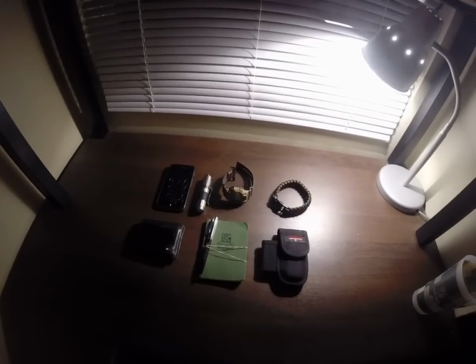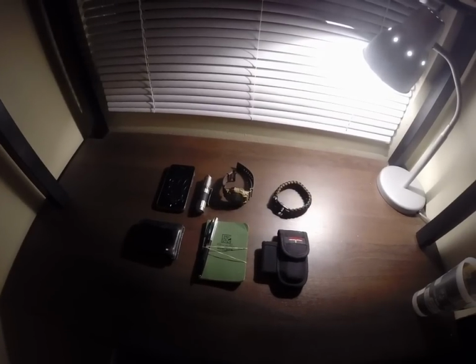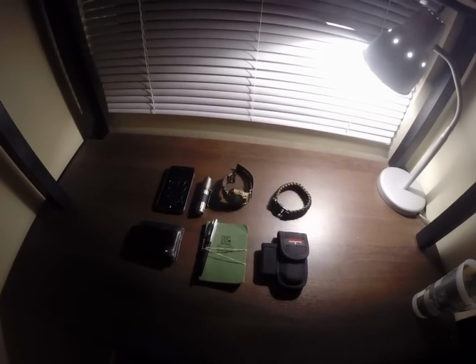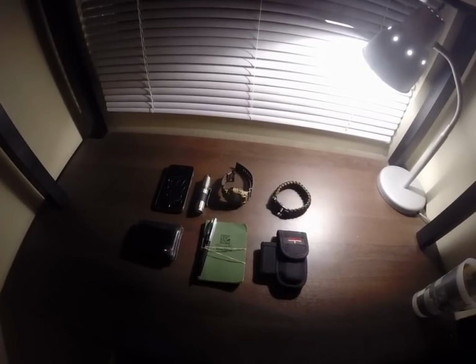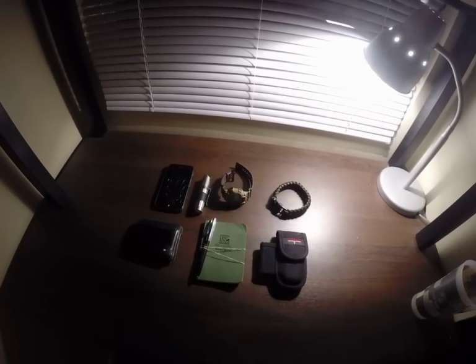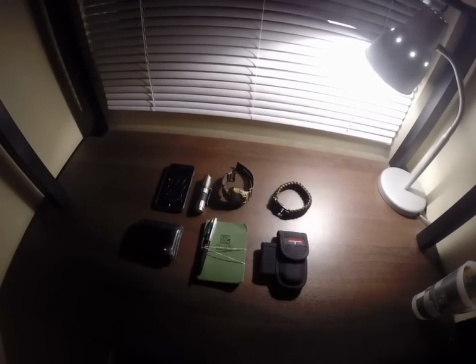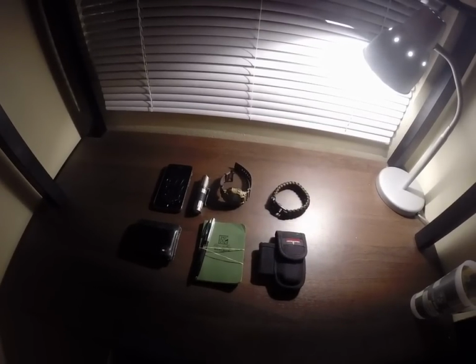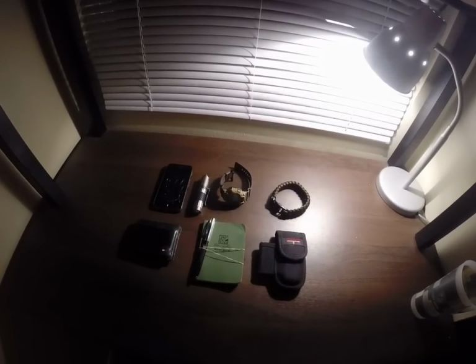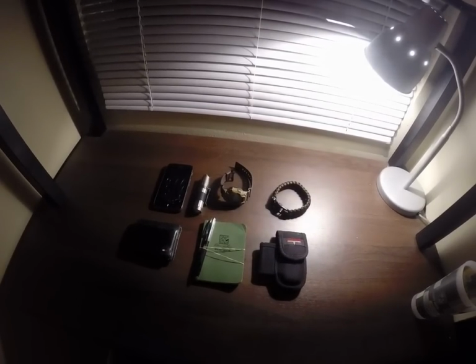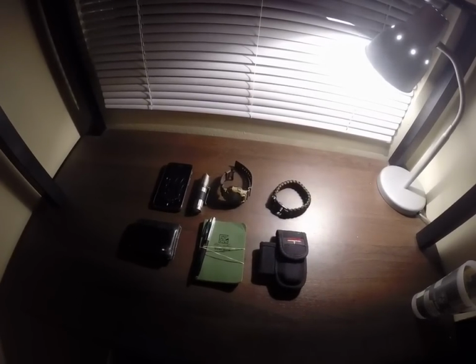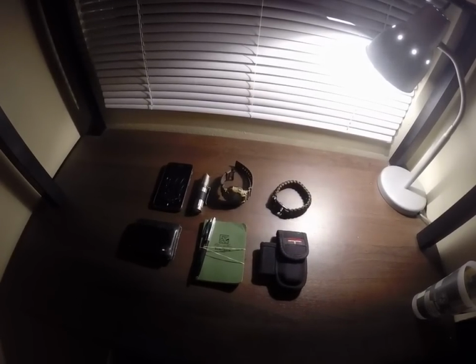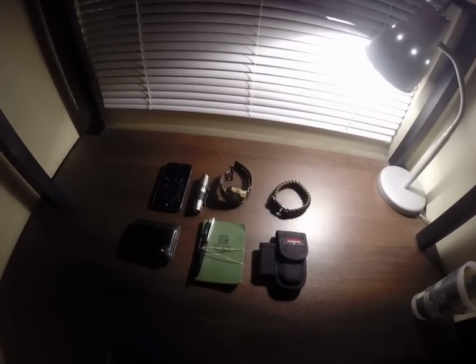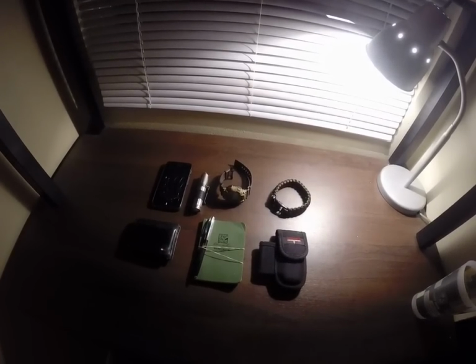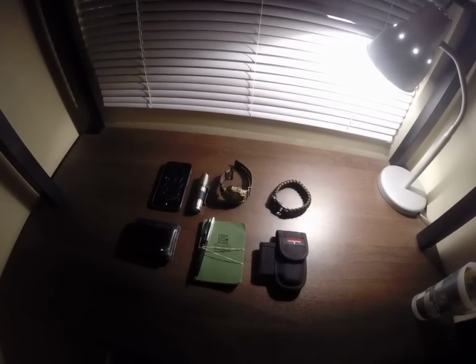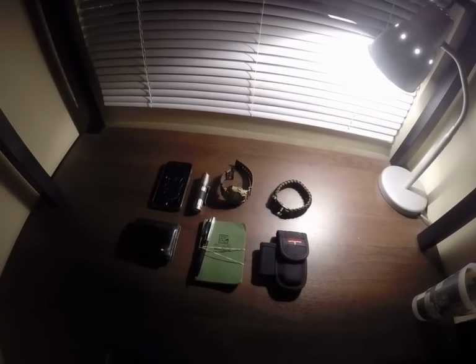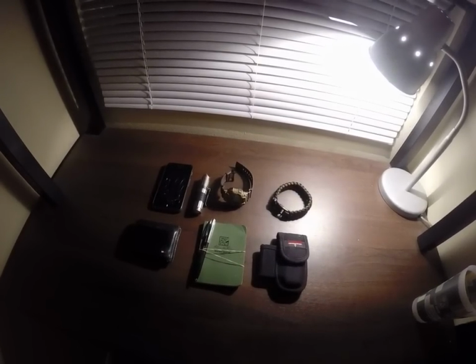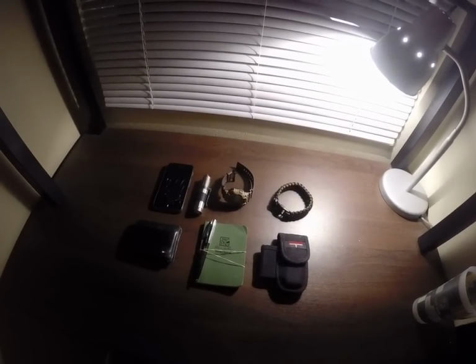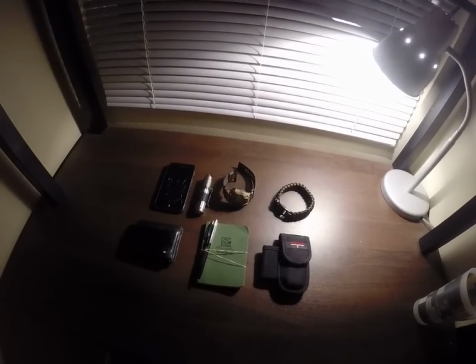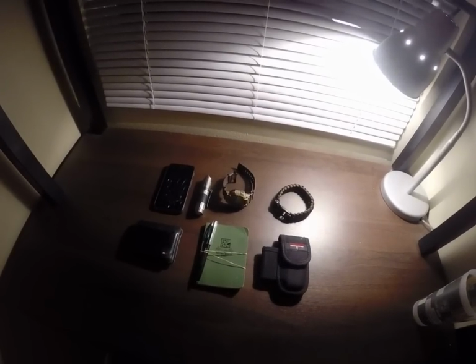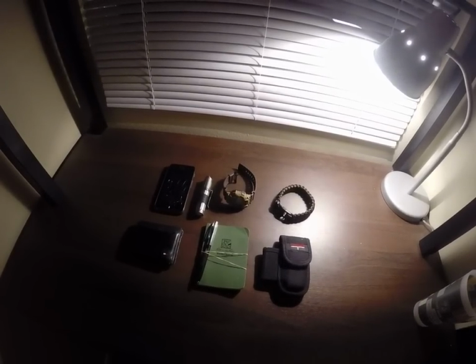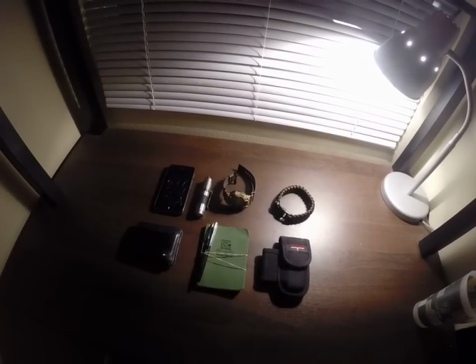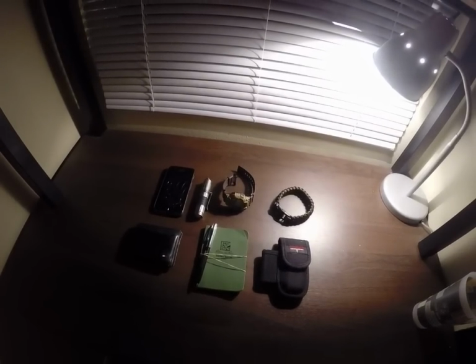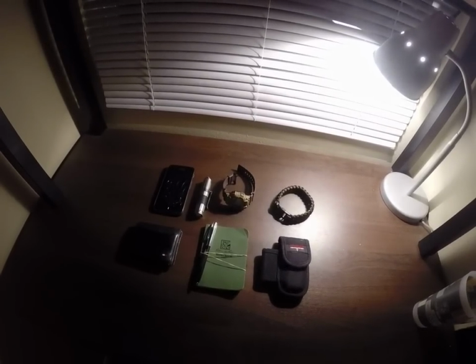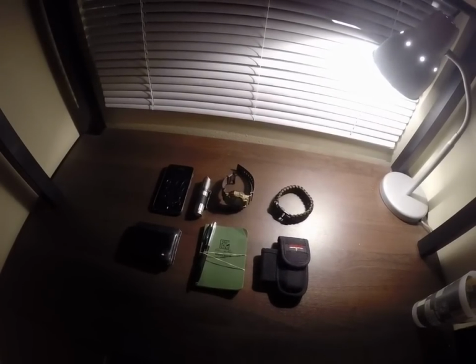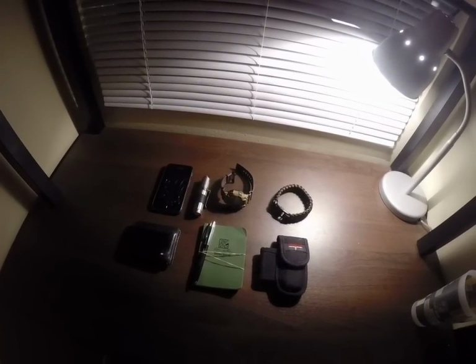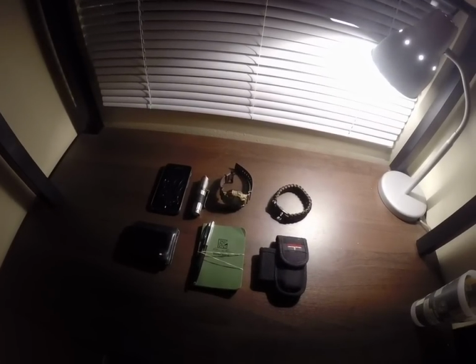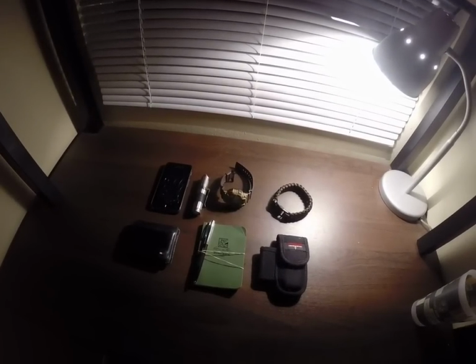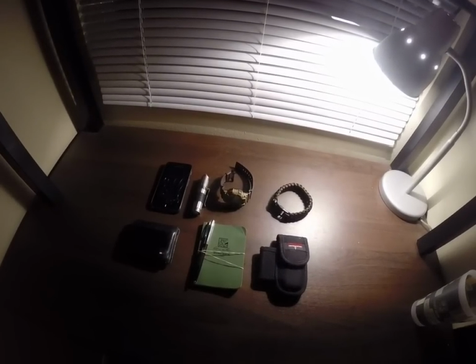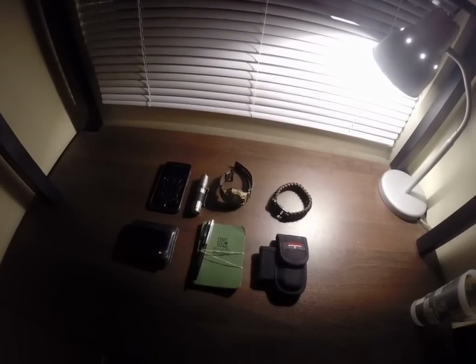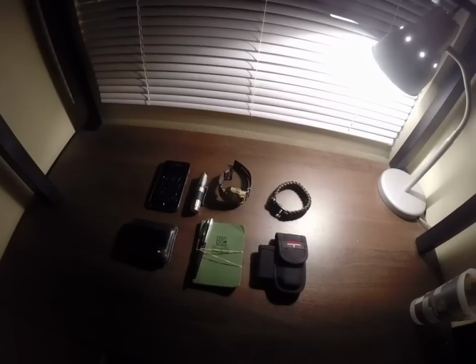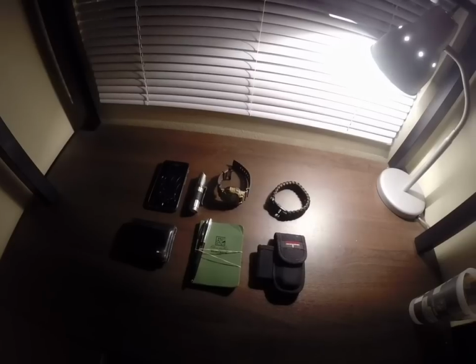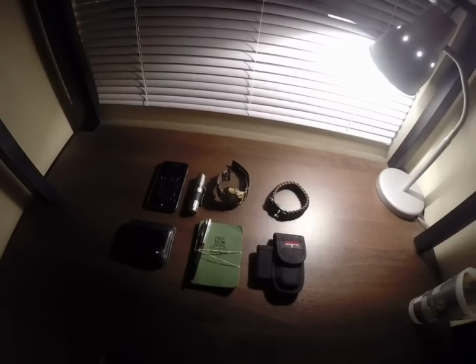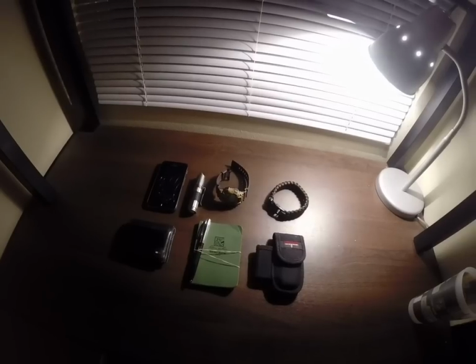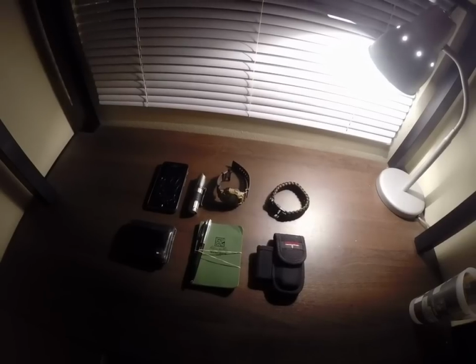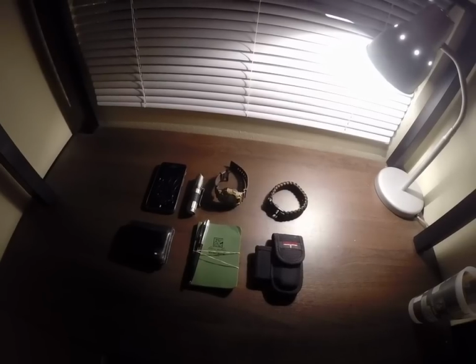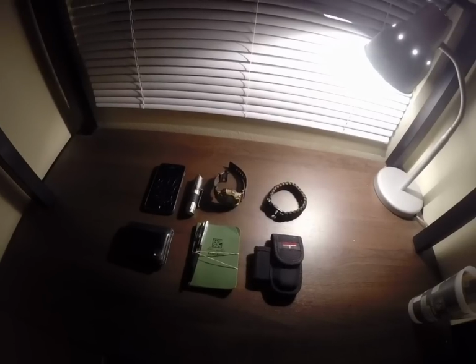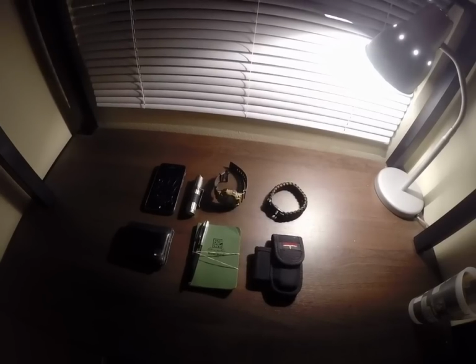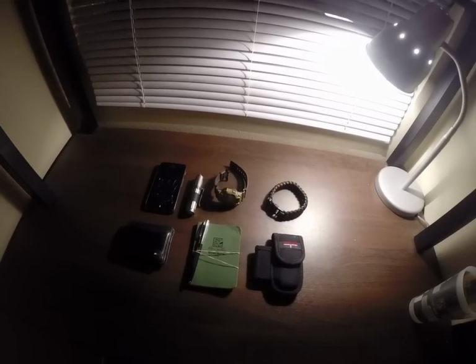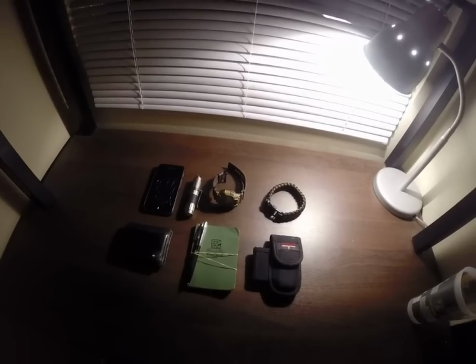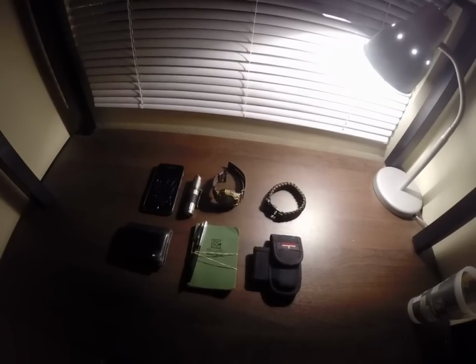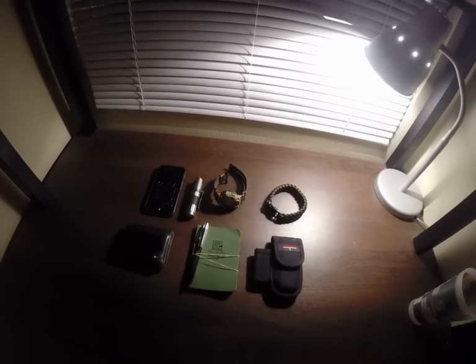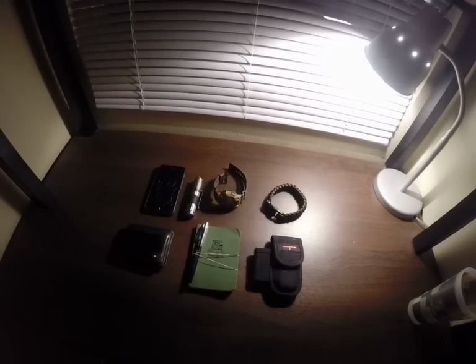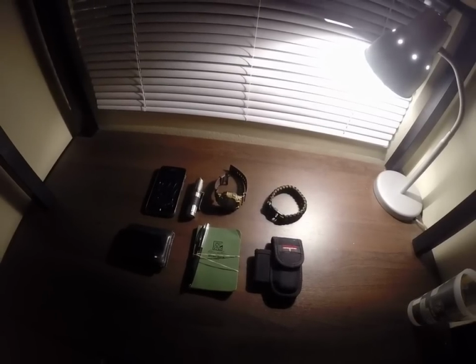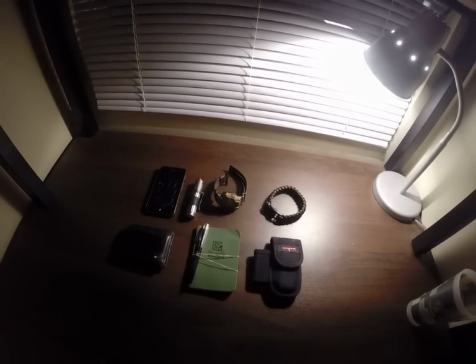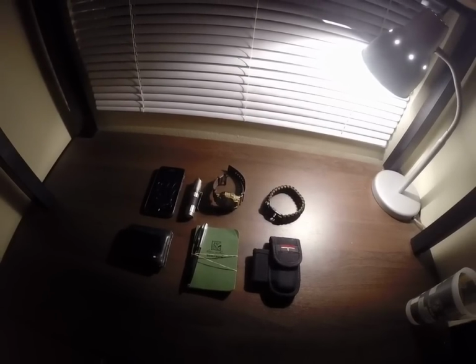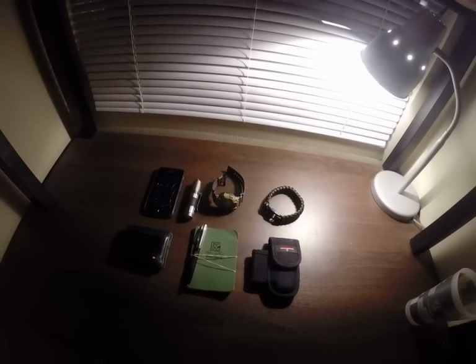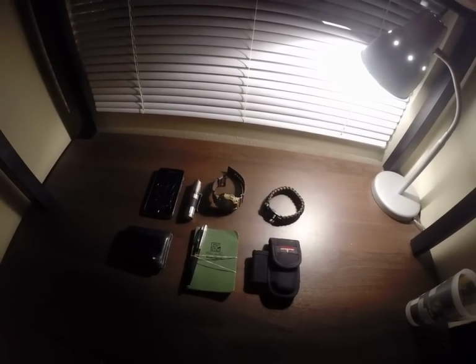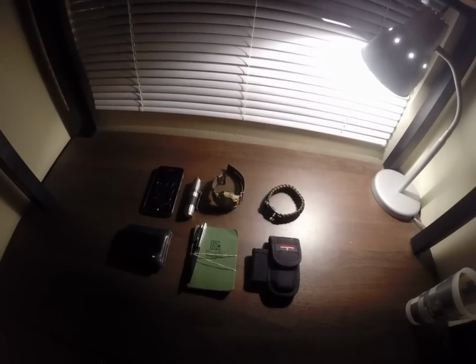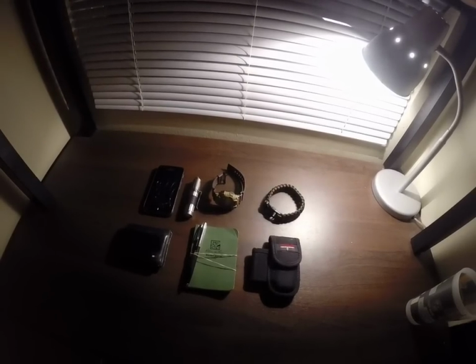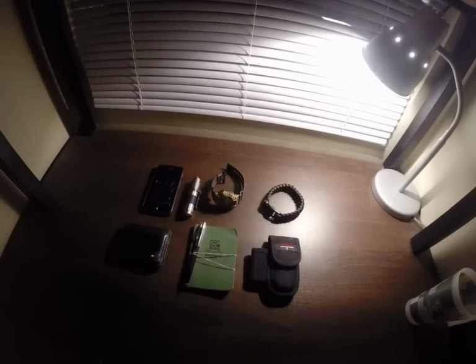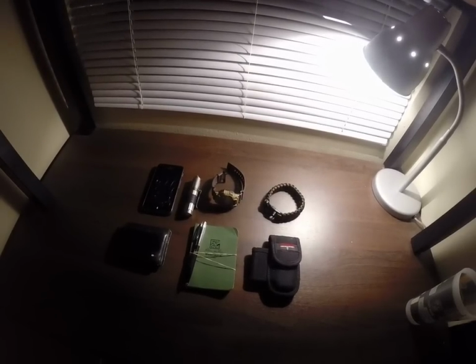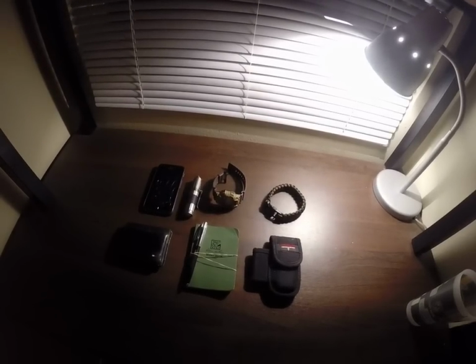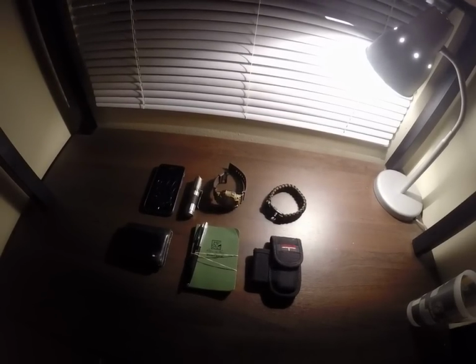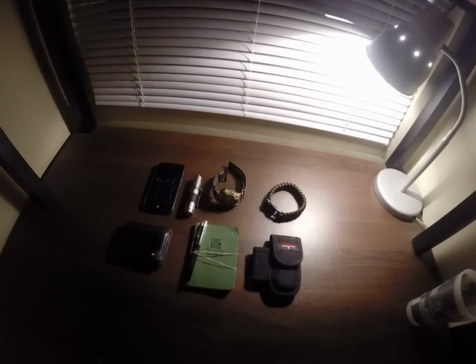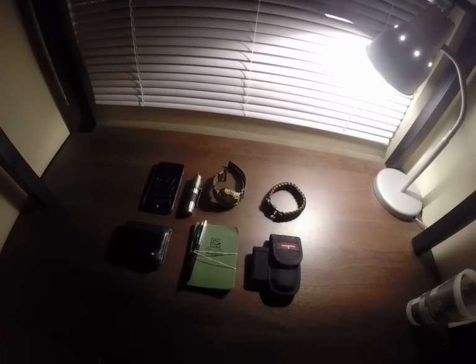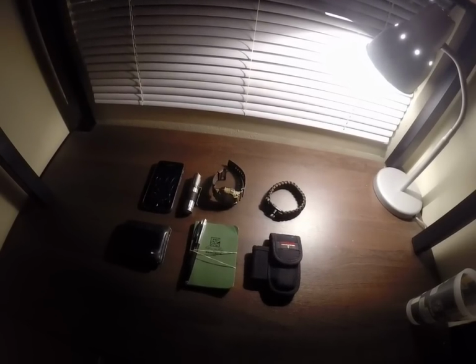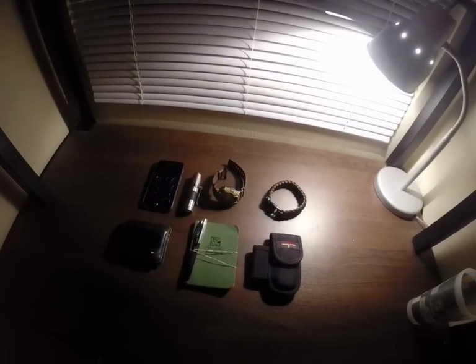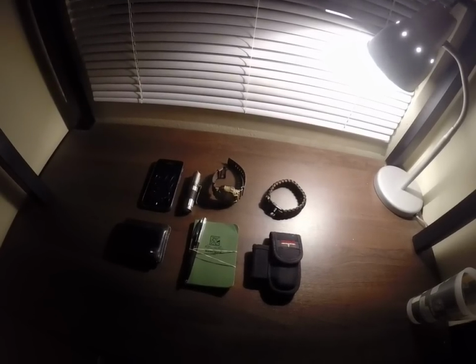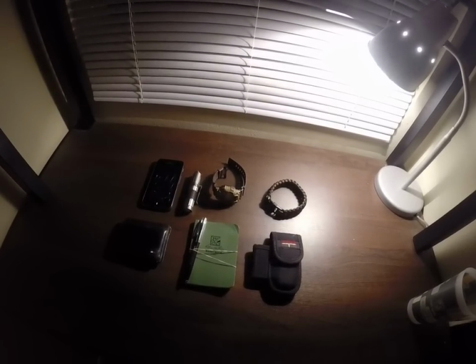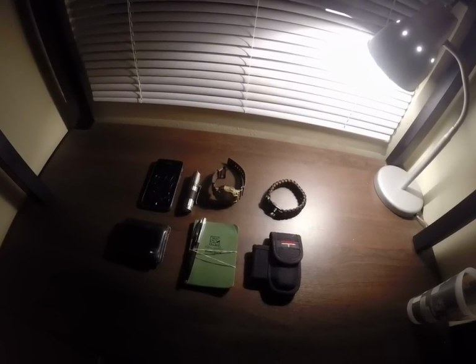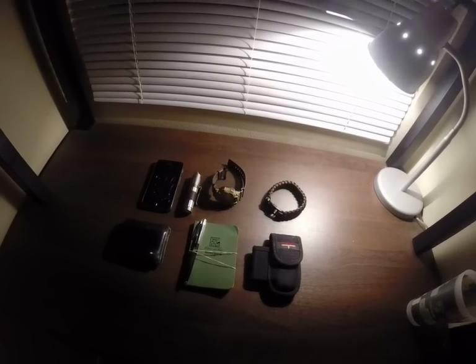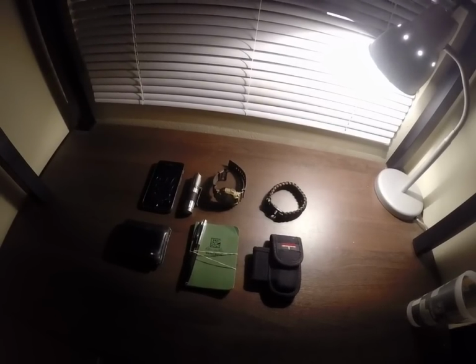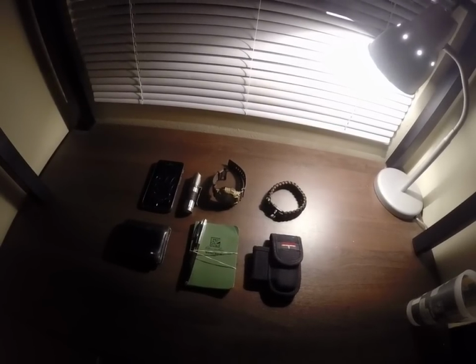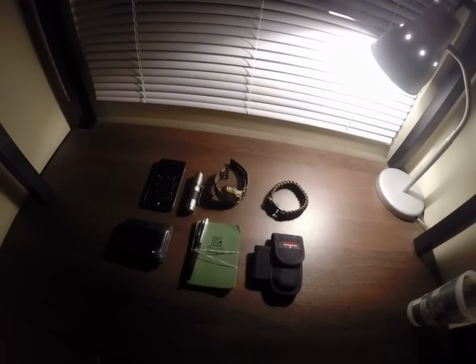Hi guys, ALB Martinez 314 here, and today I have another video for you. This time it's going to be on my EDC kit.